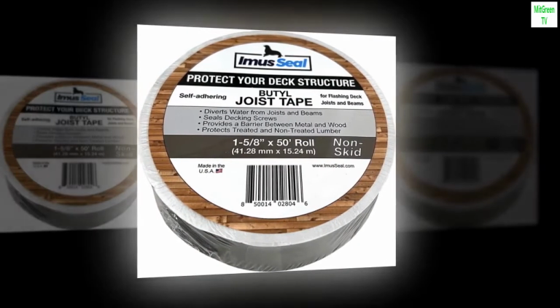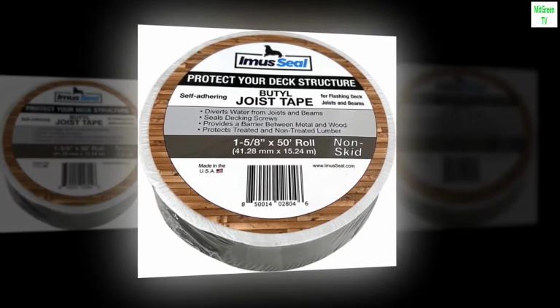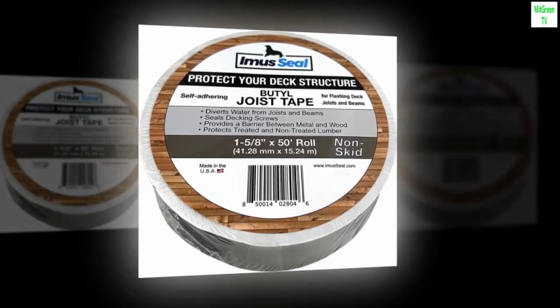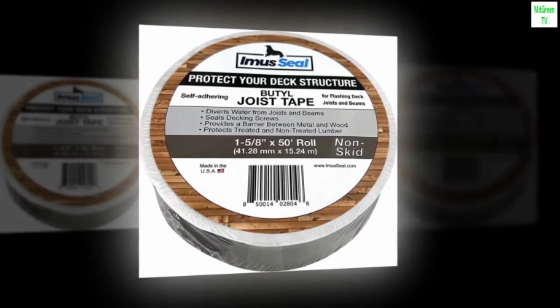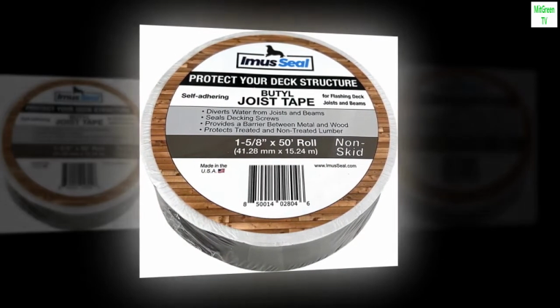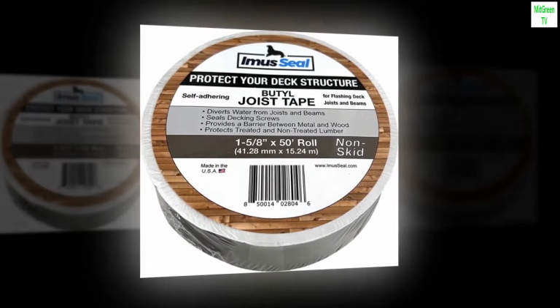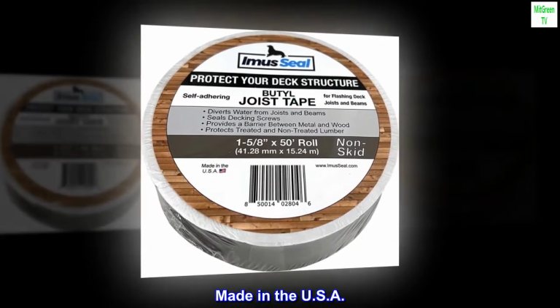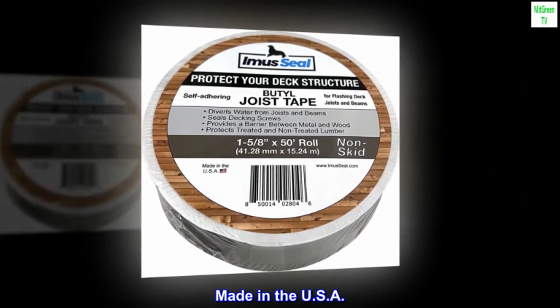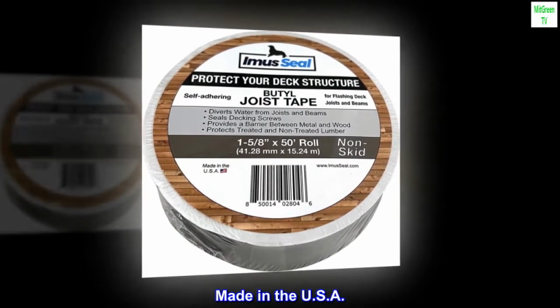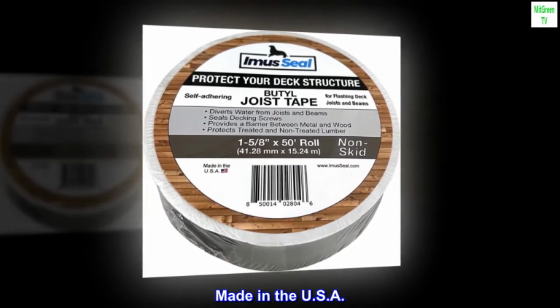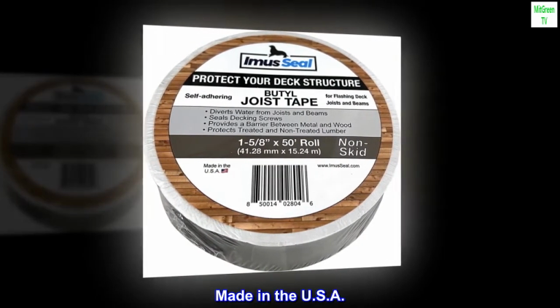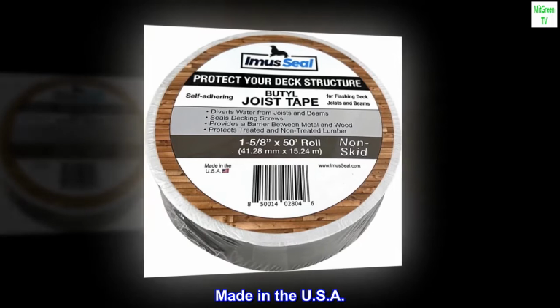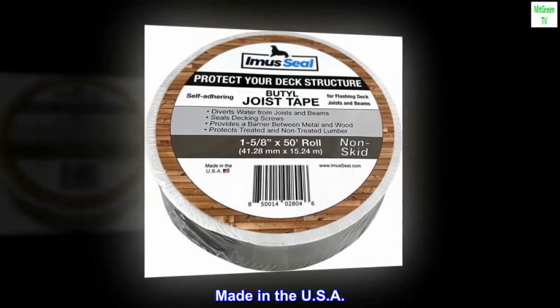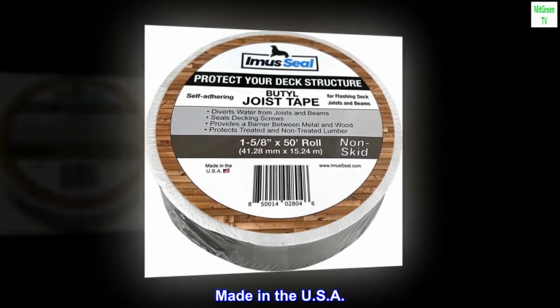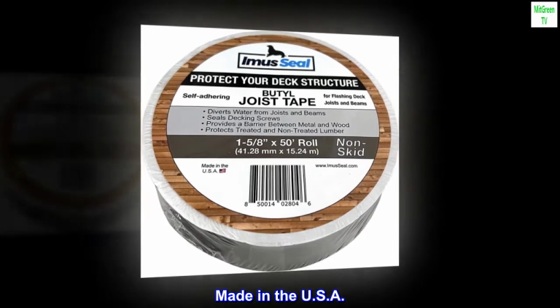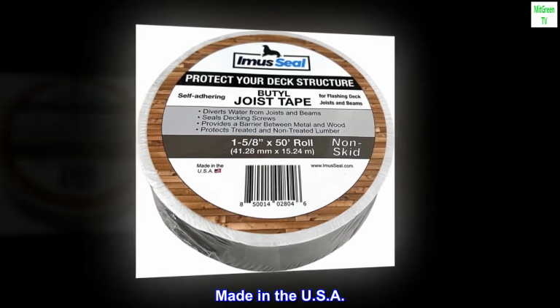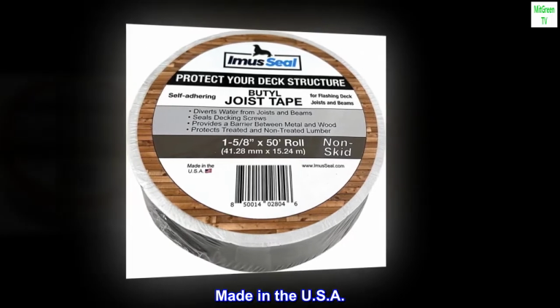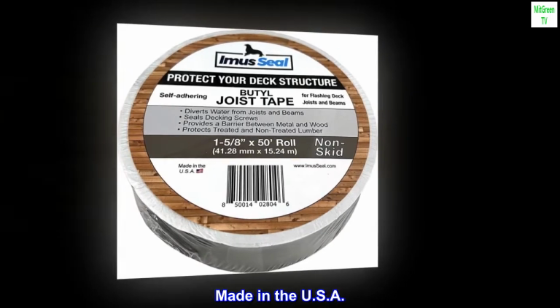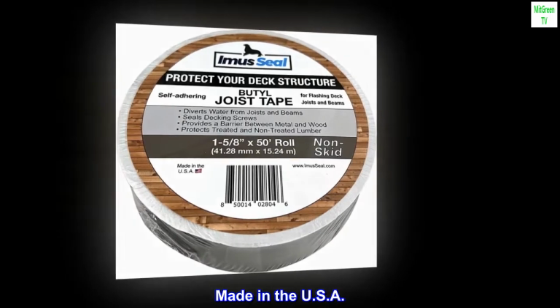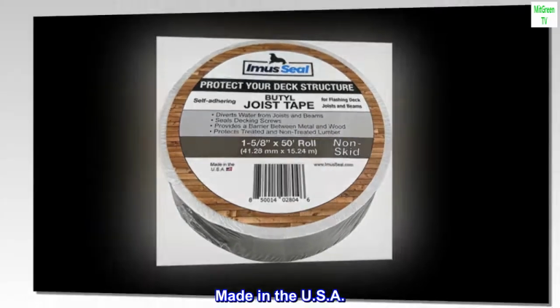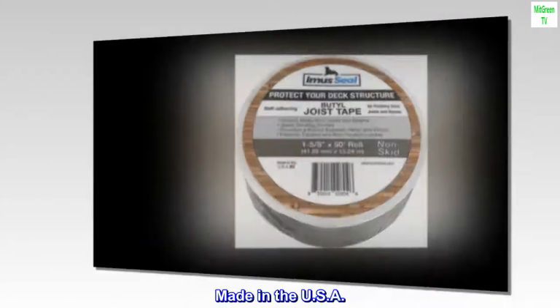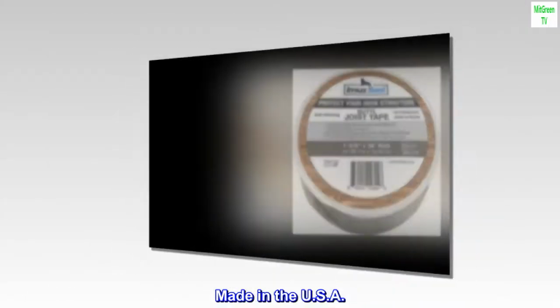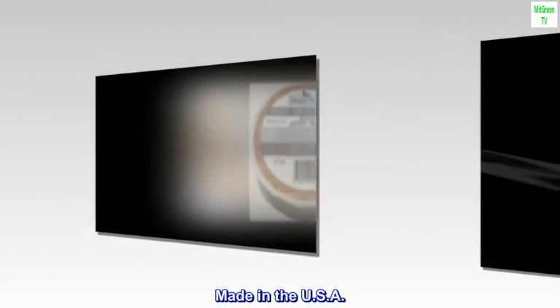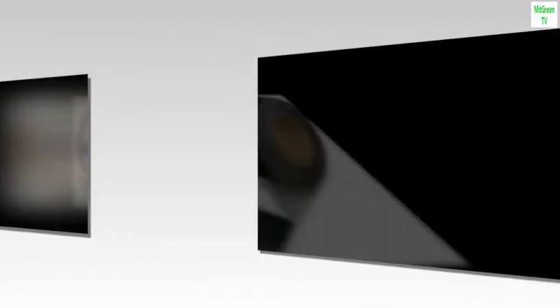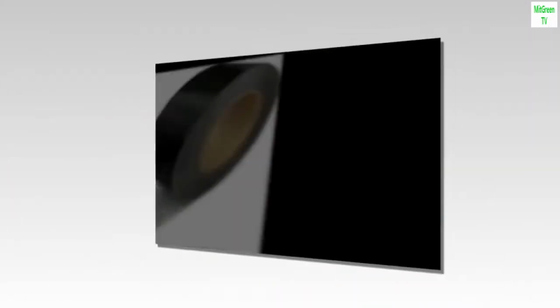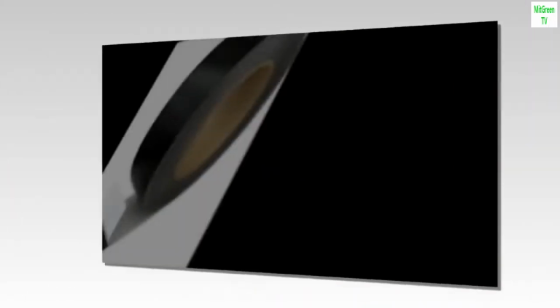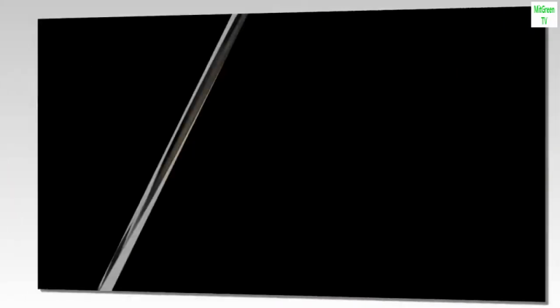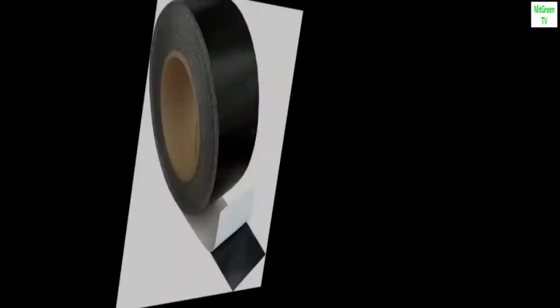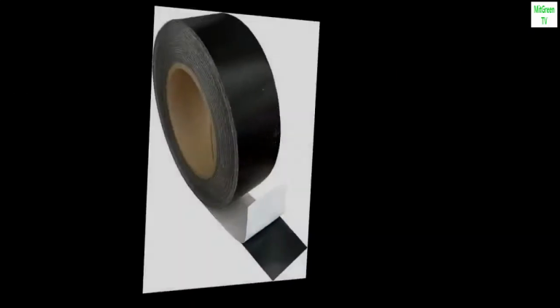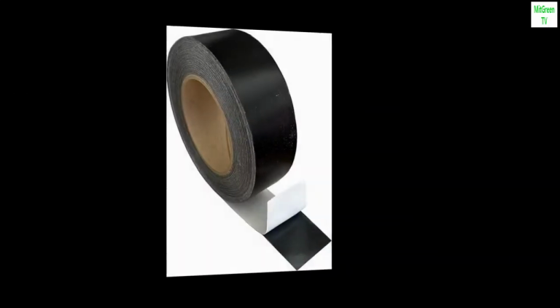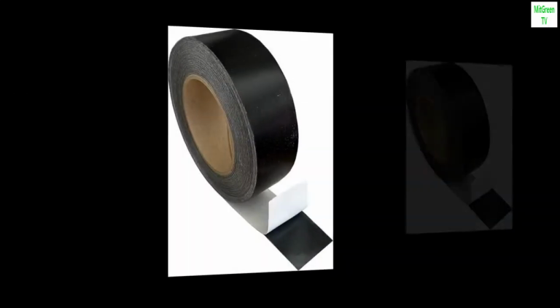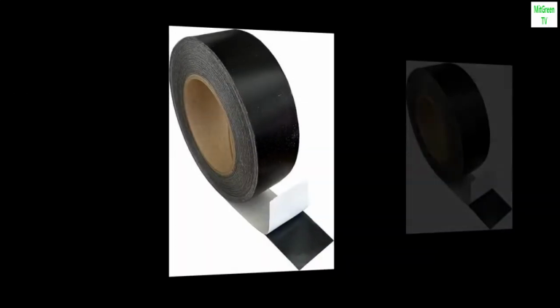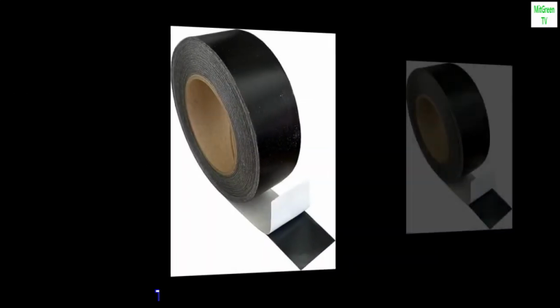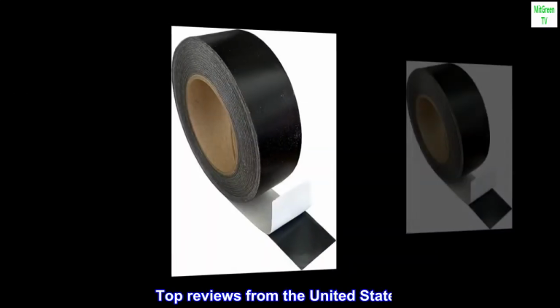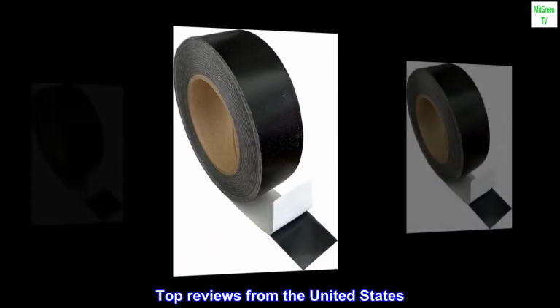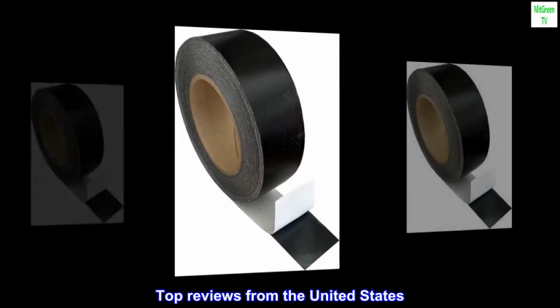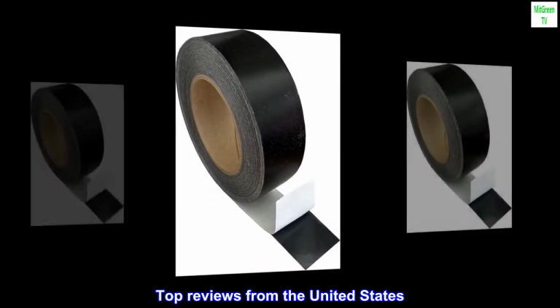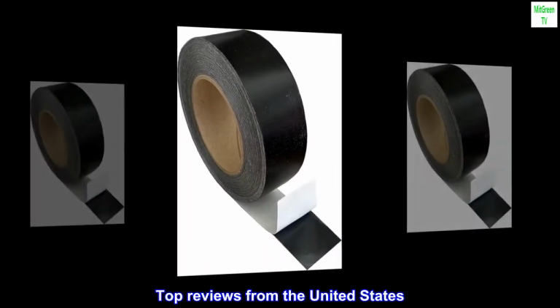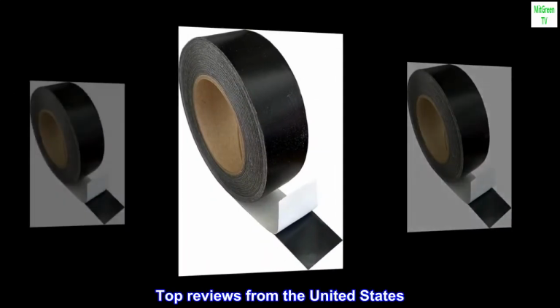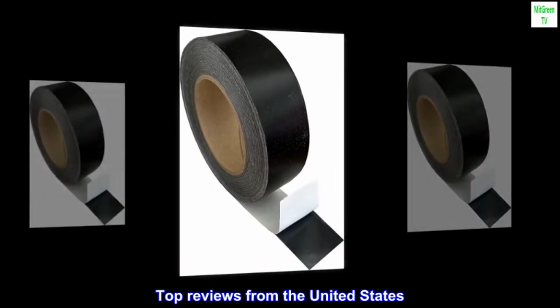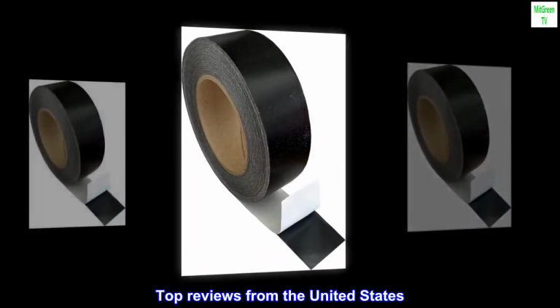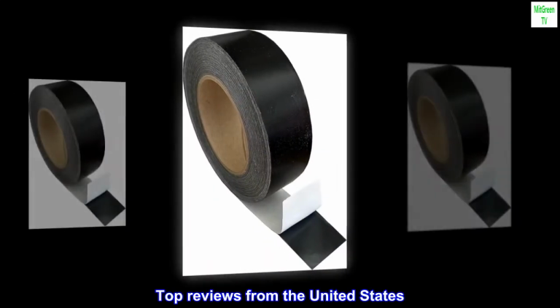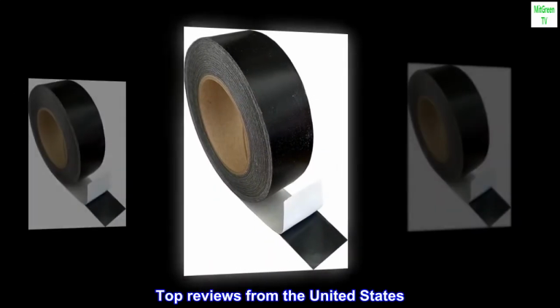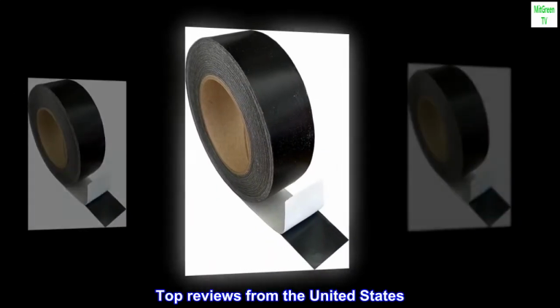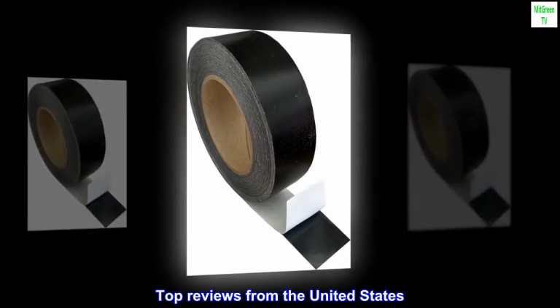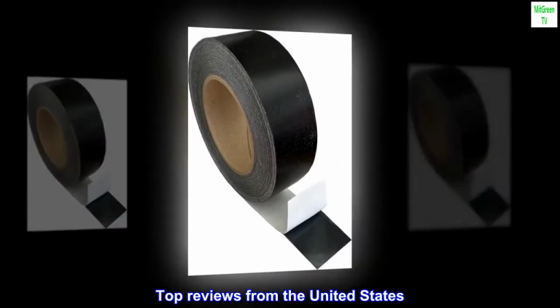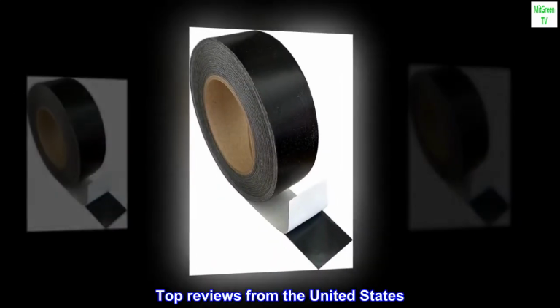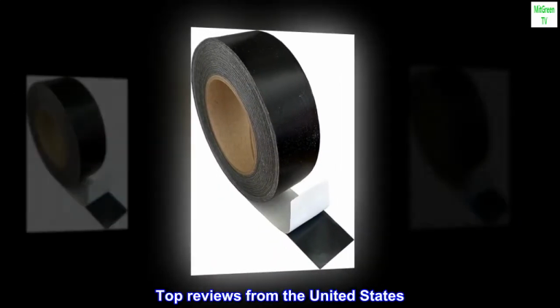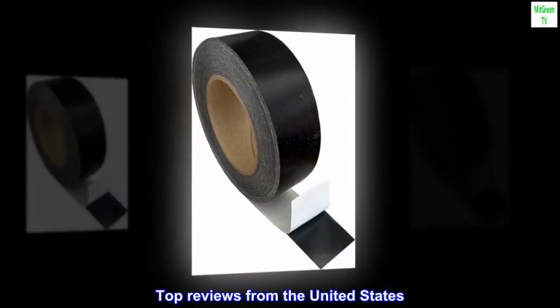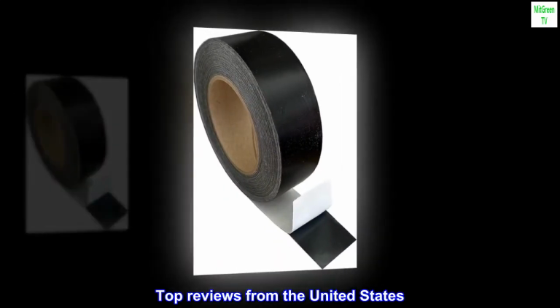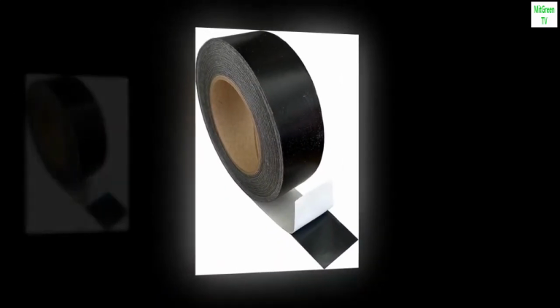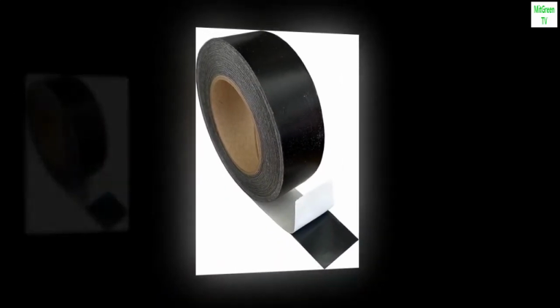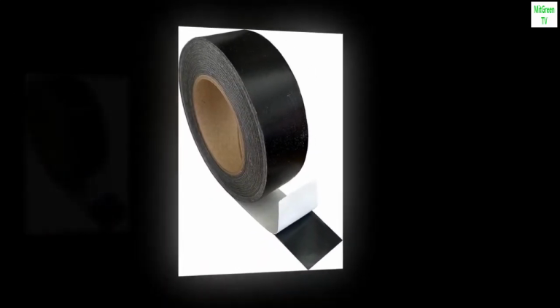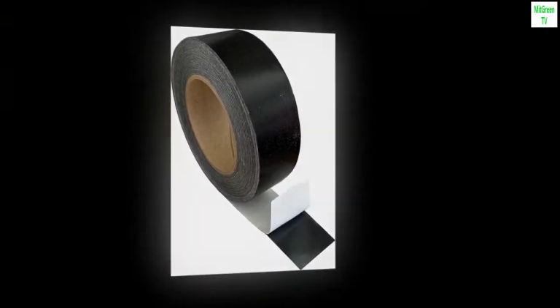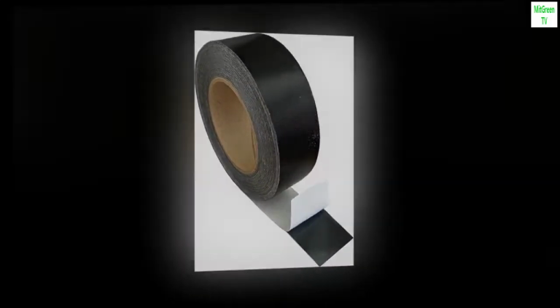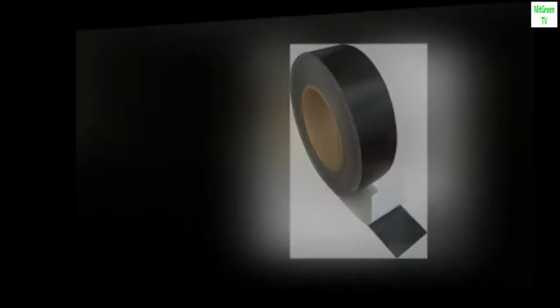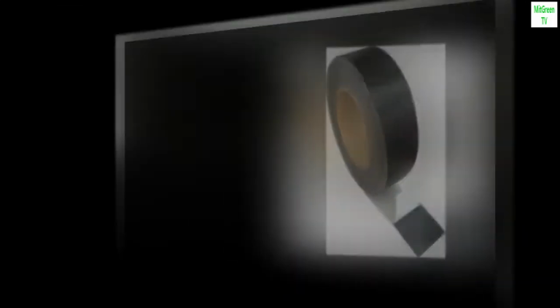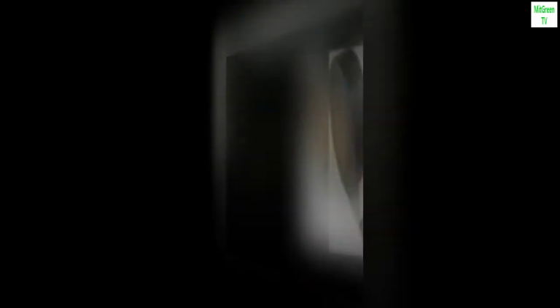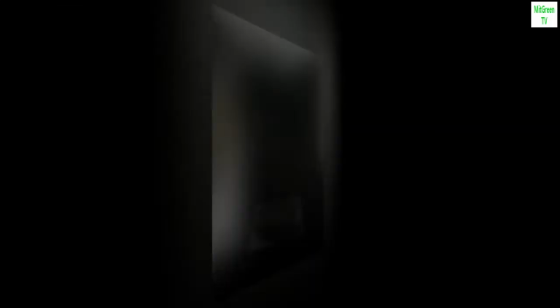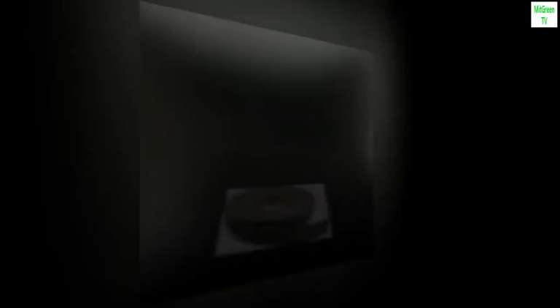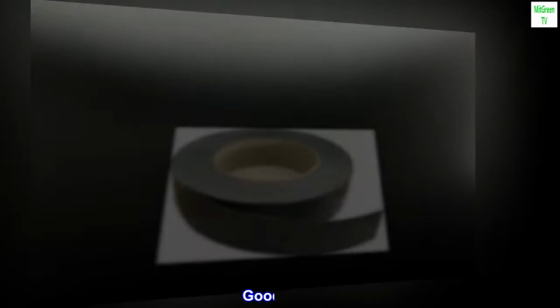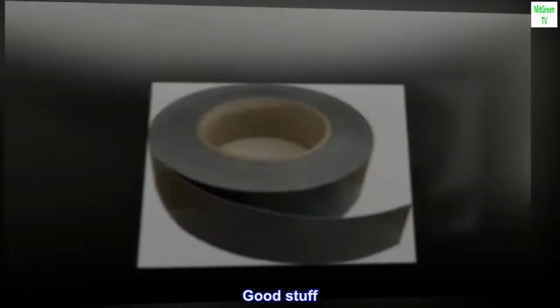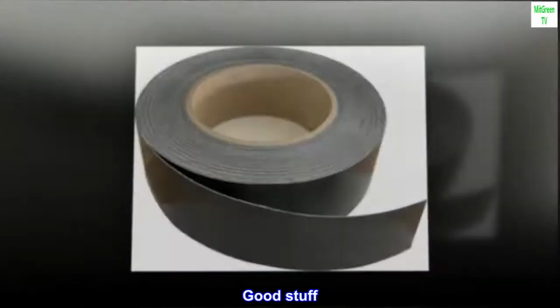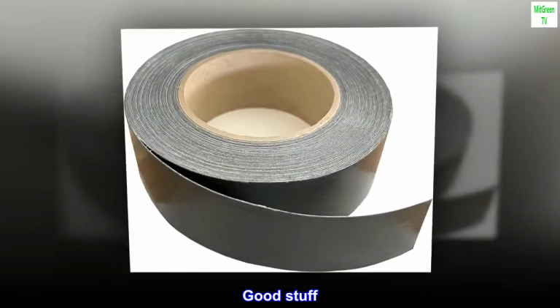Made in the USA. Top reviews from the United States: Good stuff.